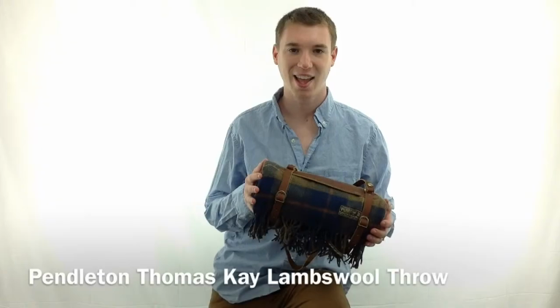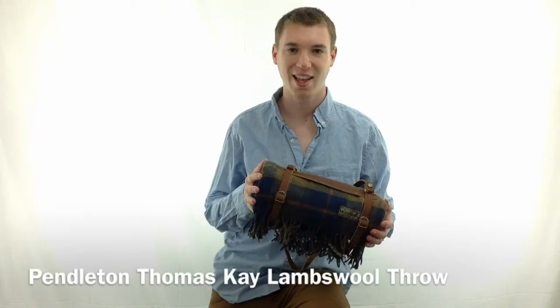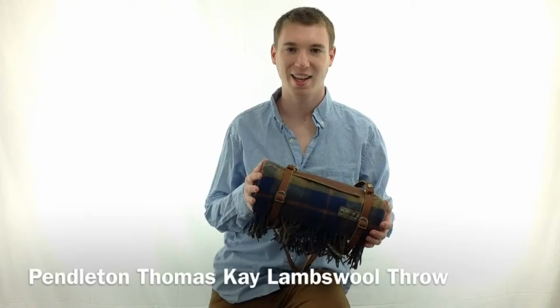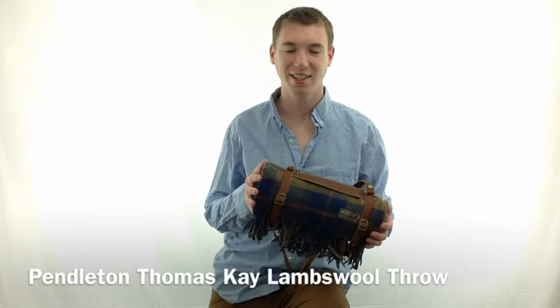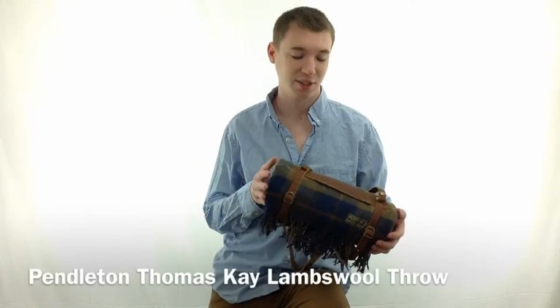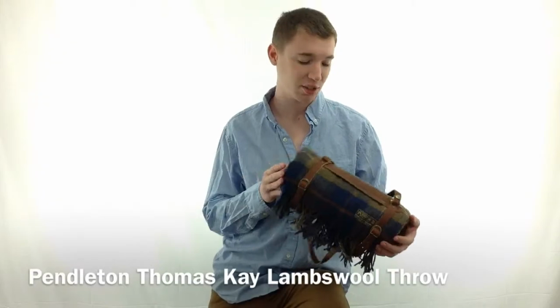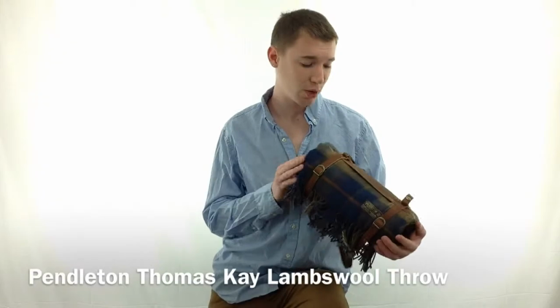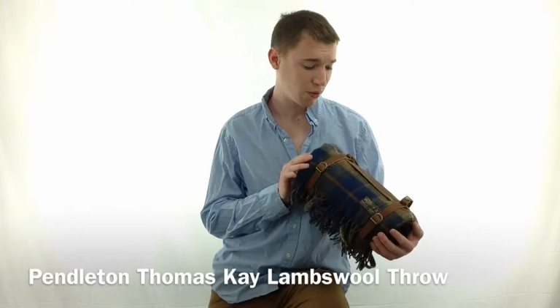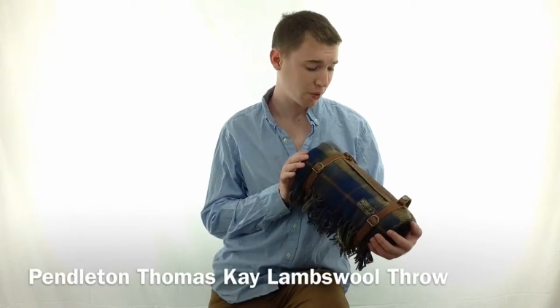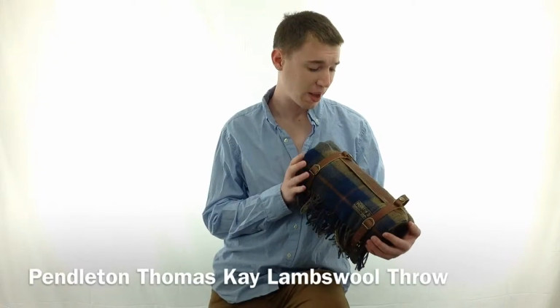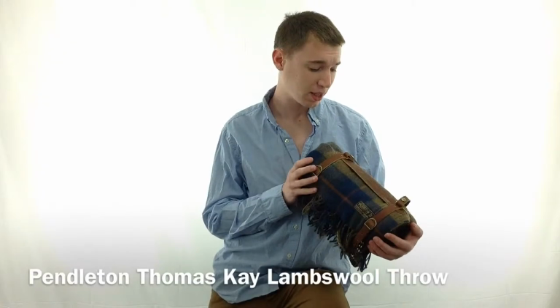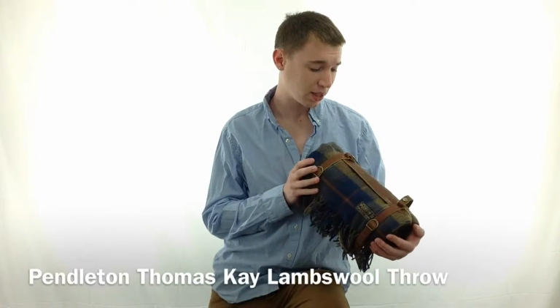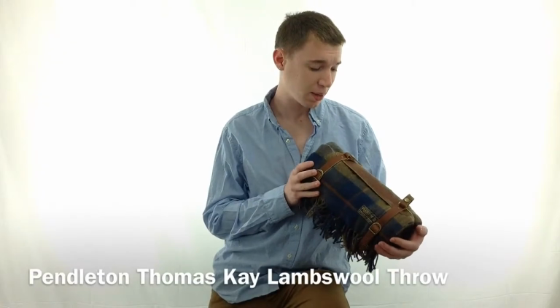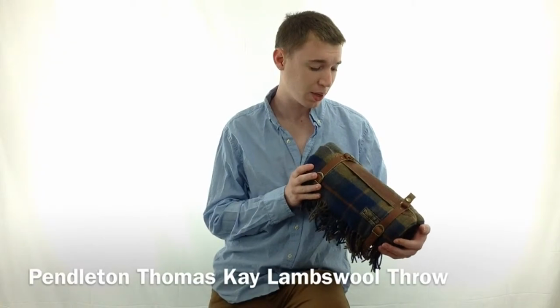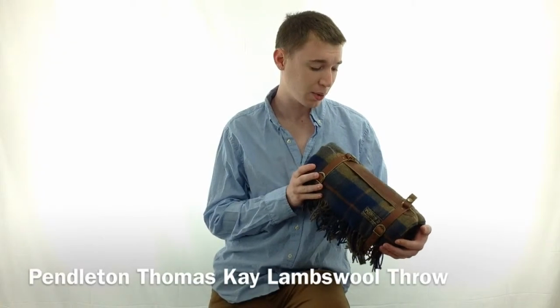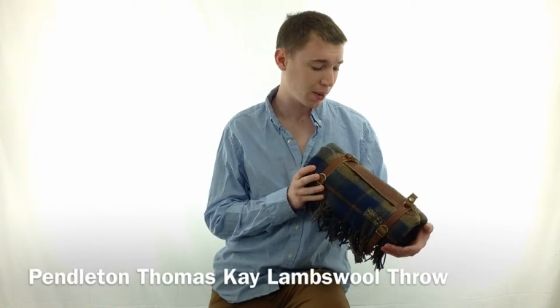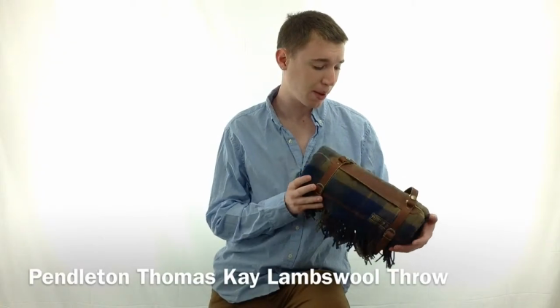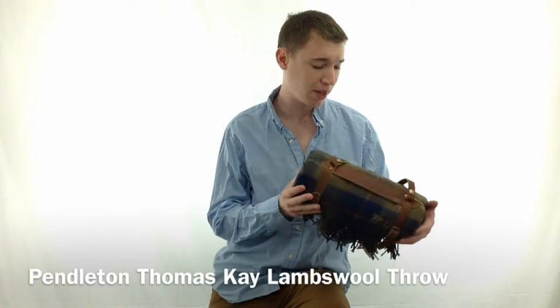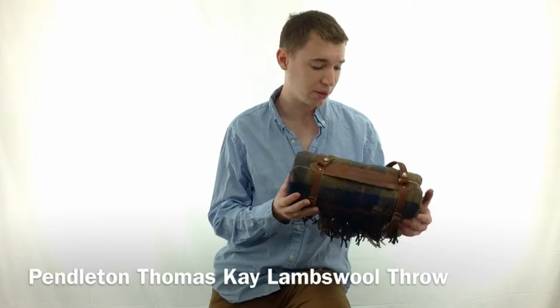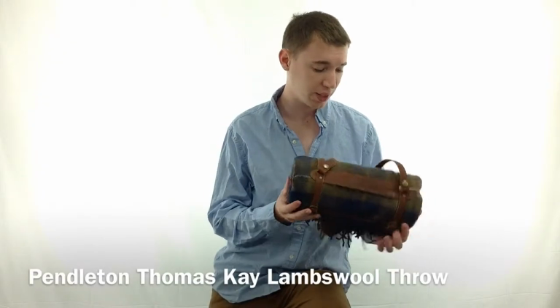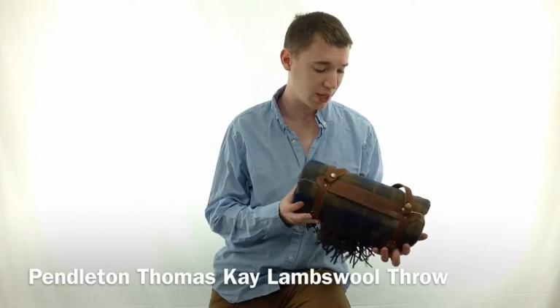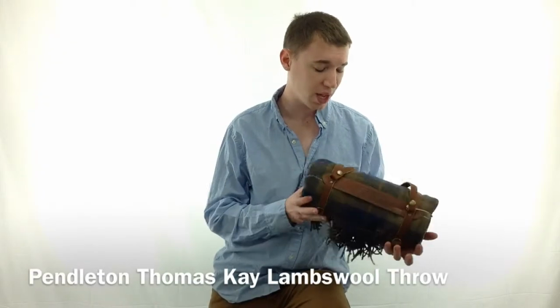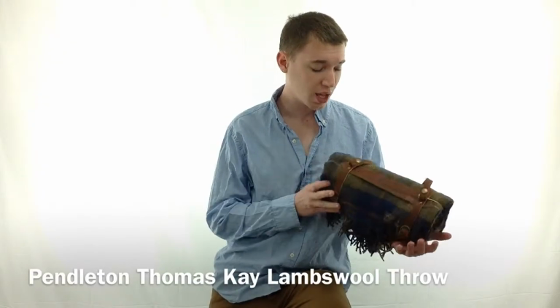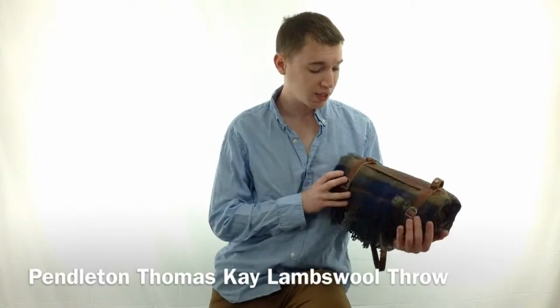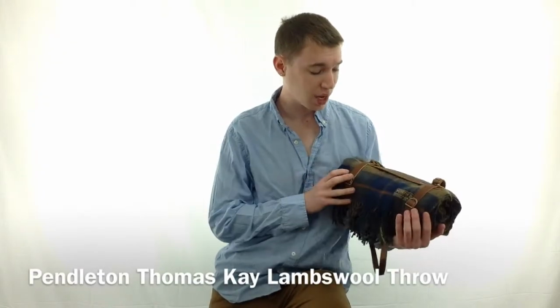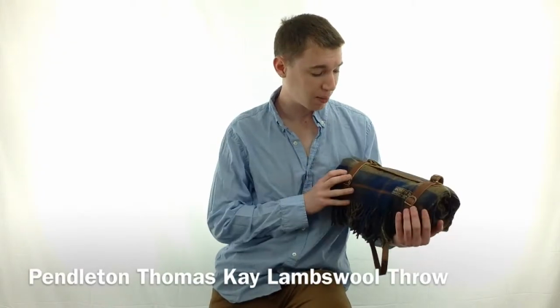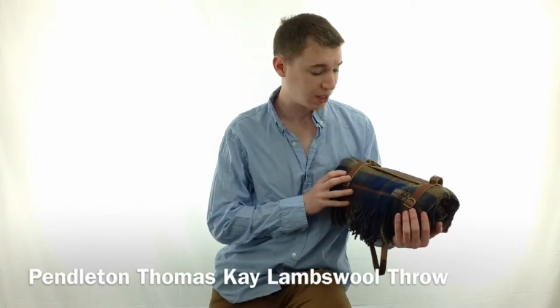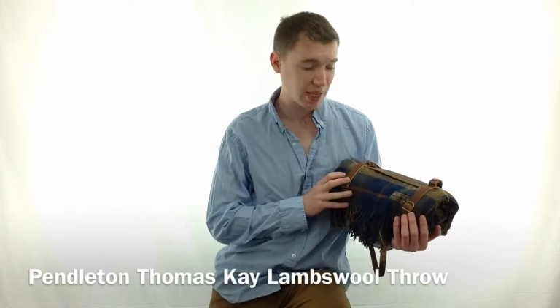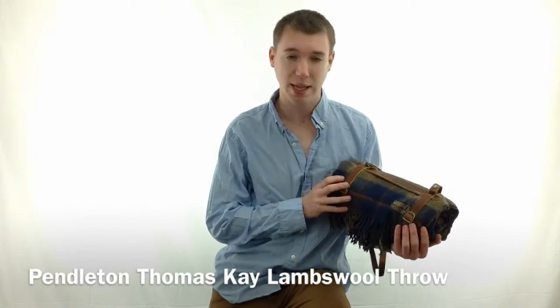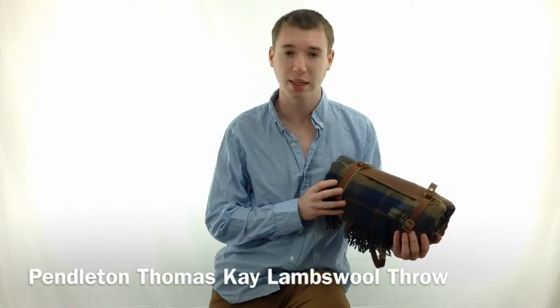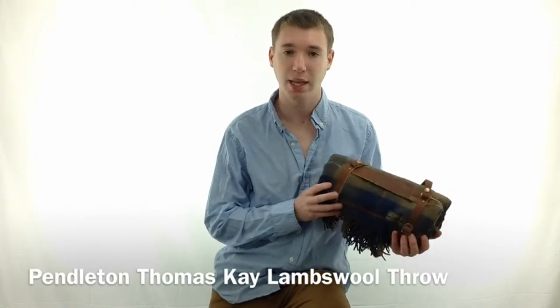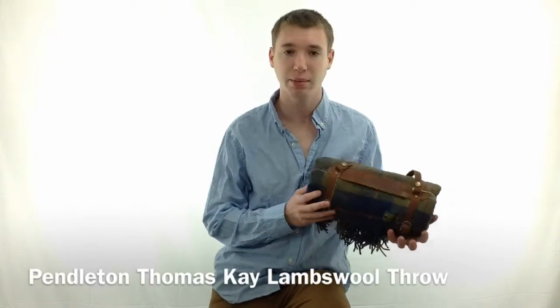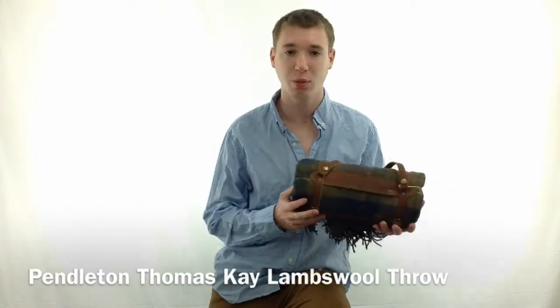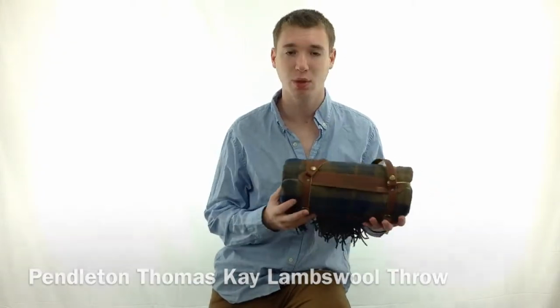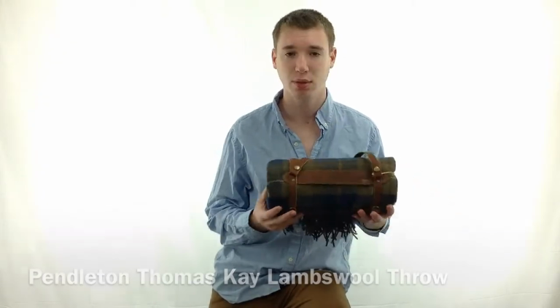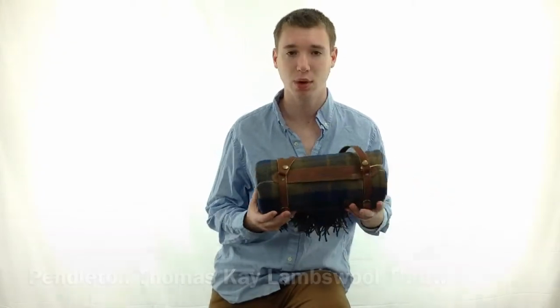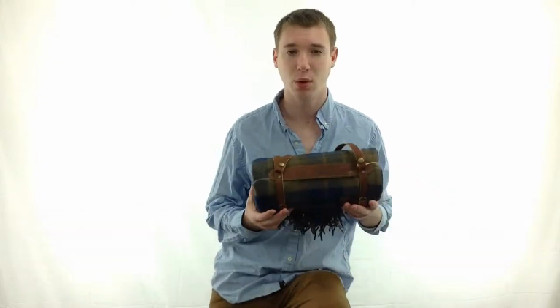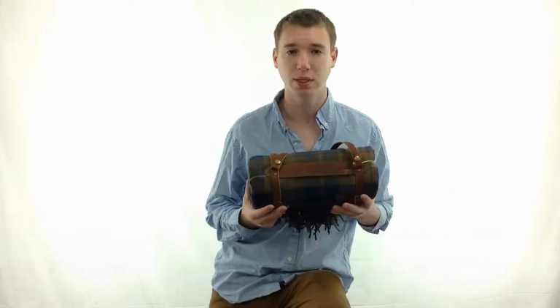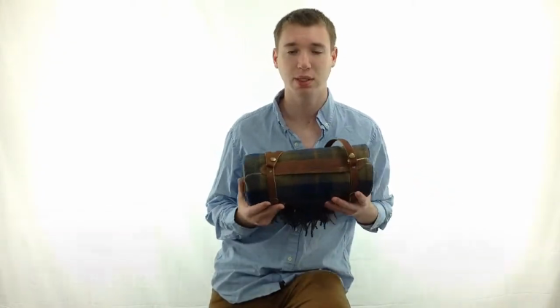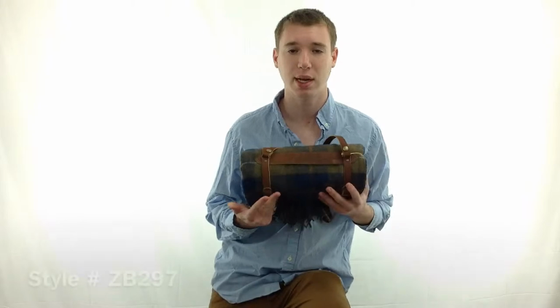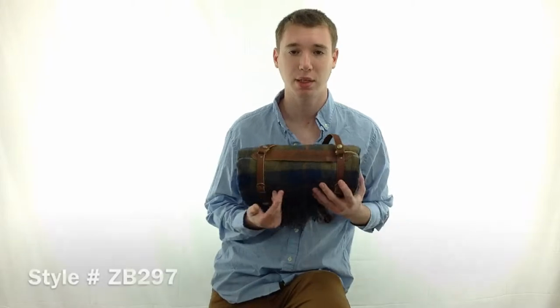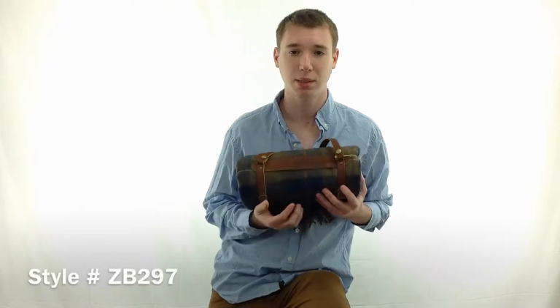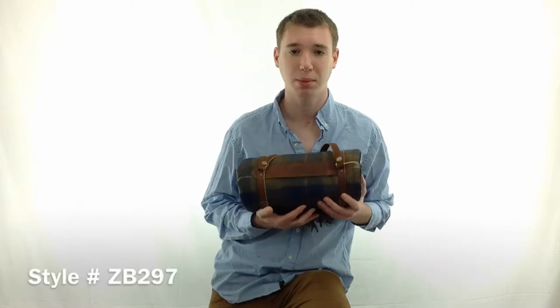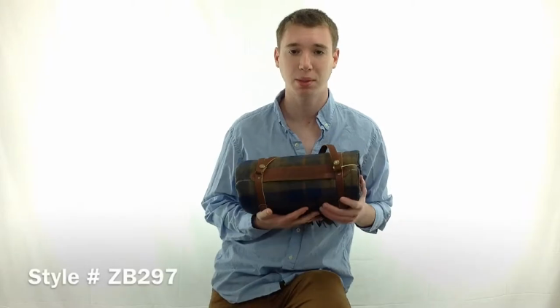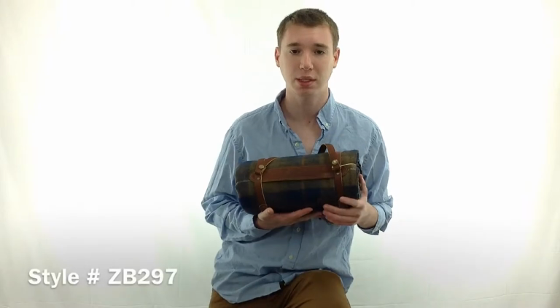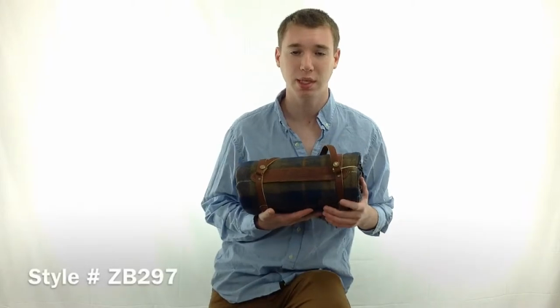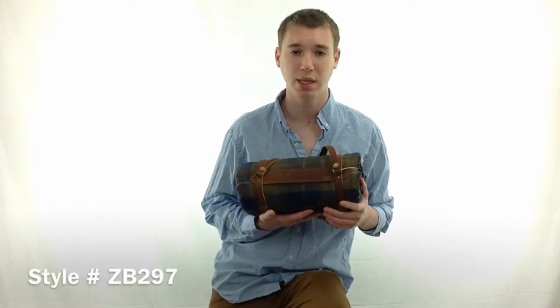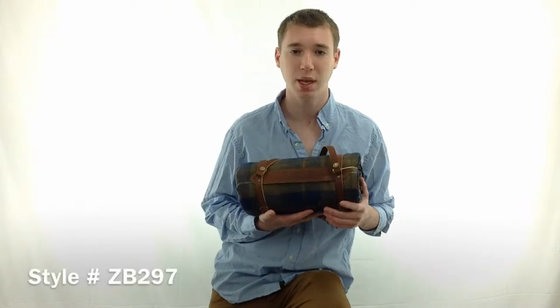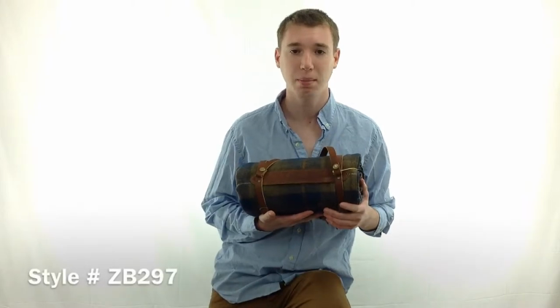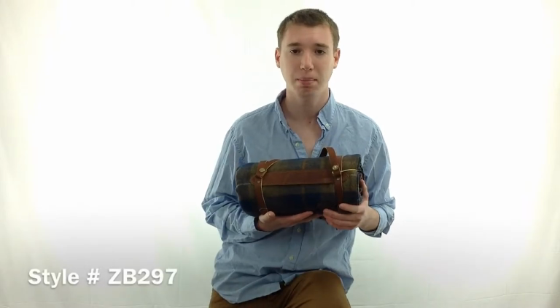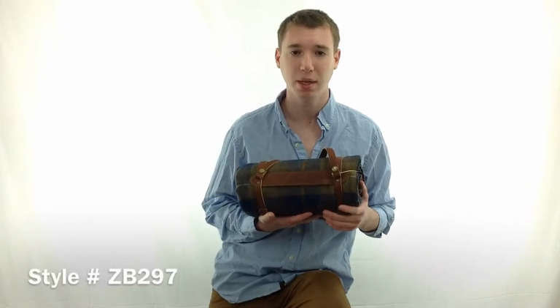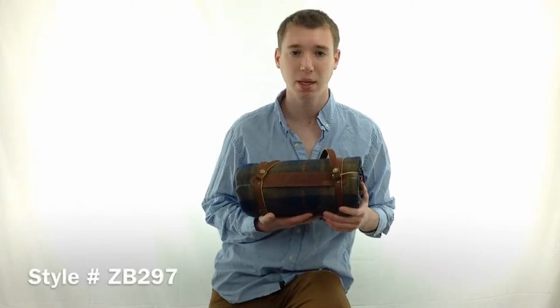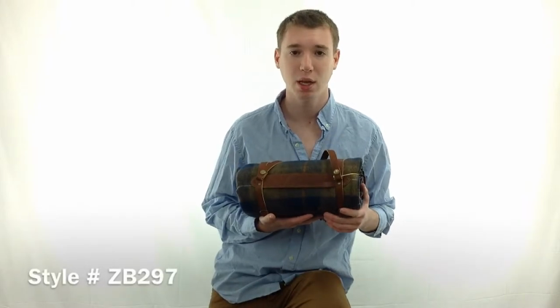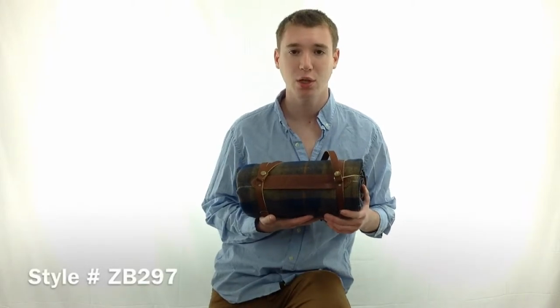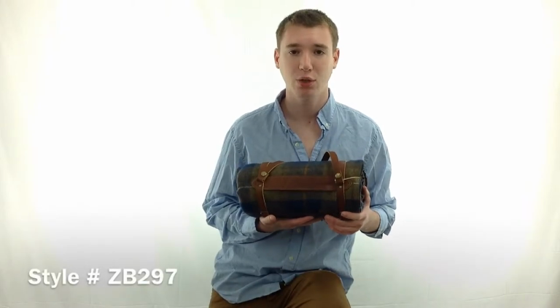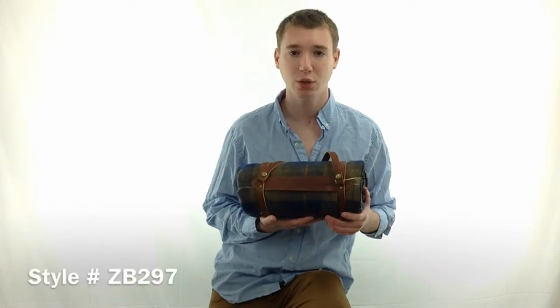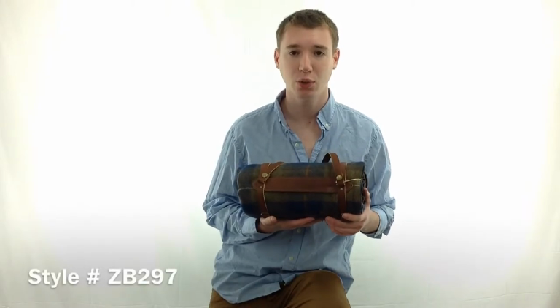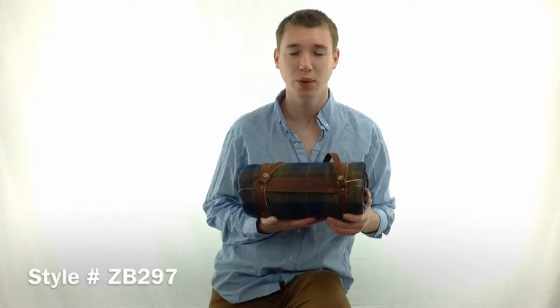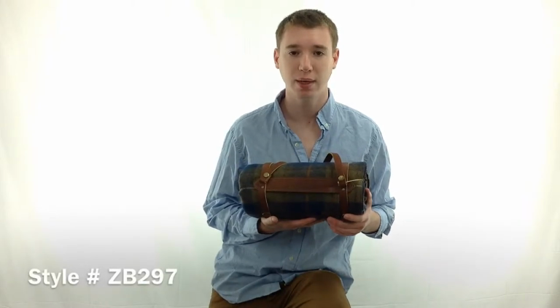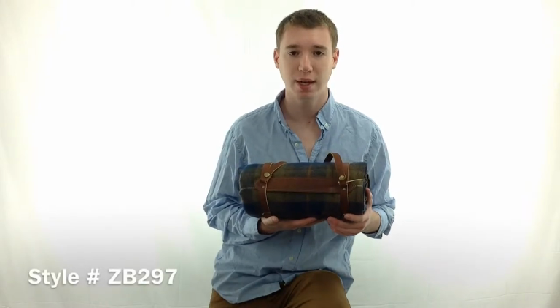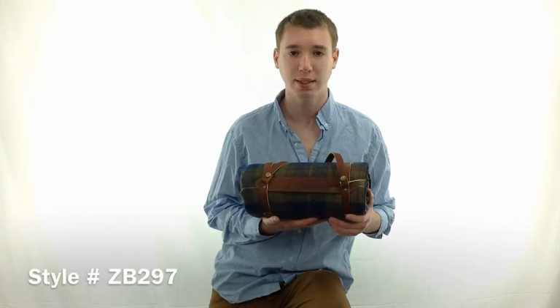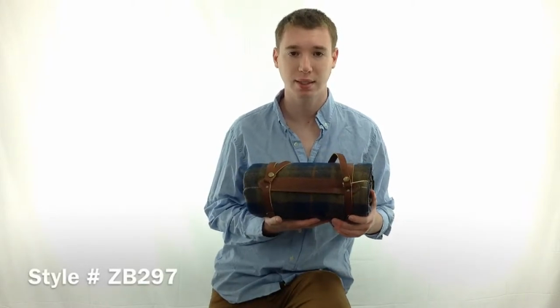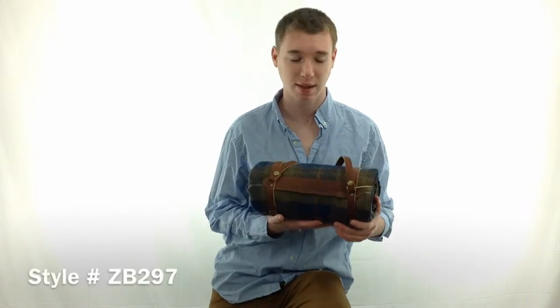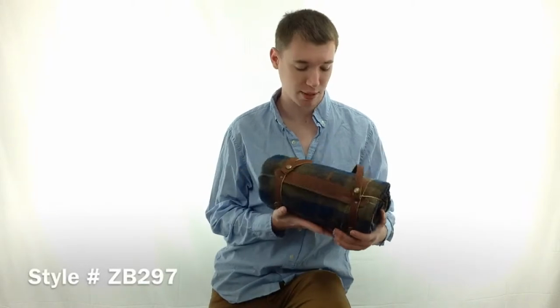Hey guys, it's Noah from Hanks and I'm here with the Pendleton Thomas K. Lambs Wool Throw, style number ZB297.